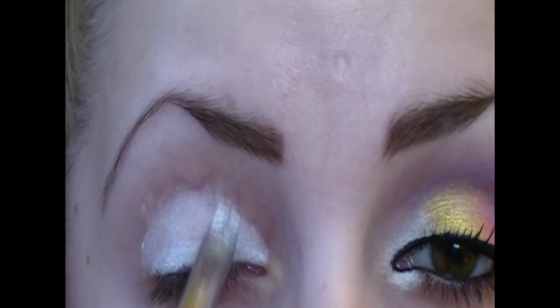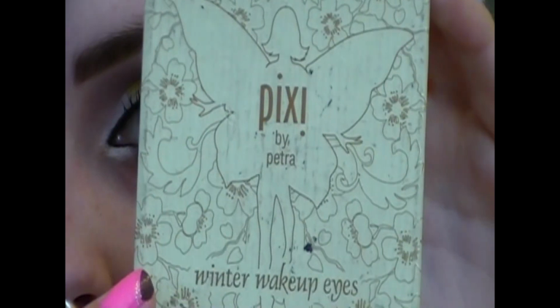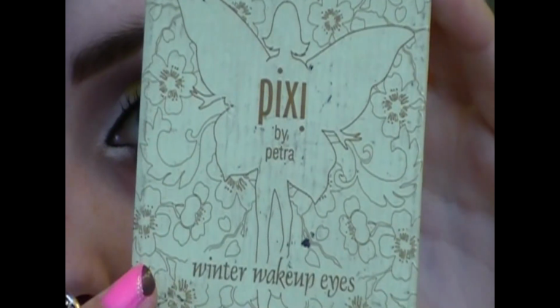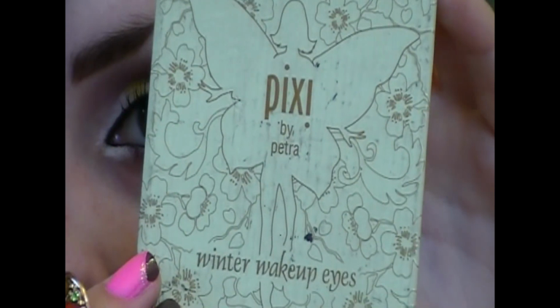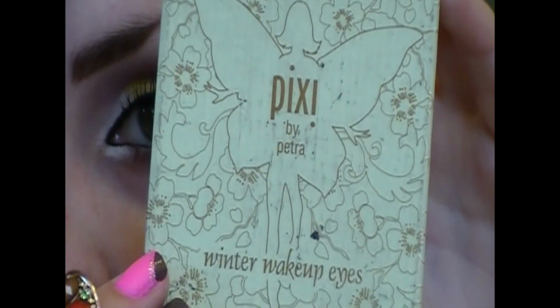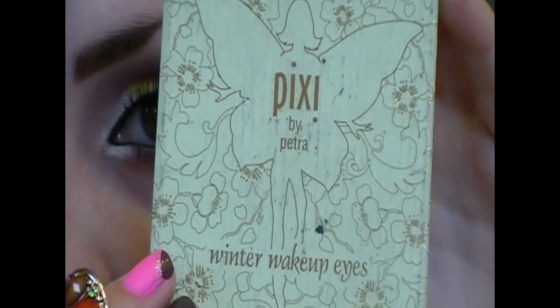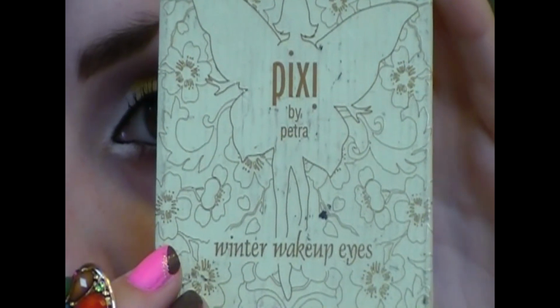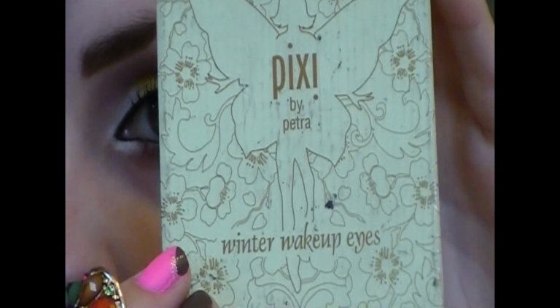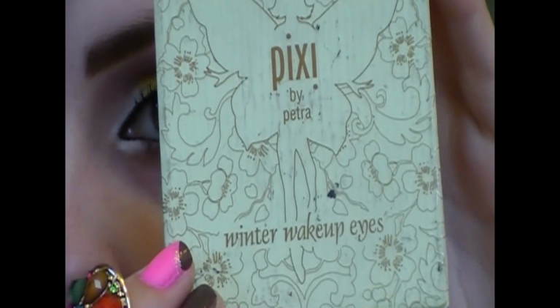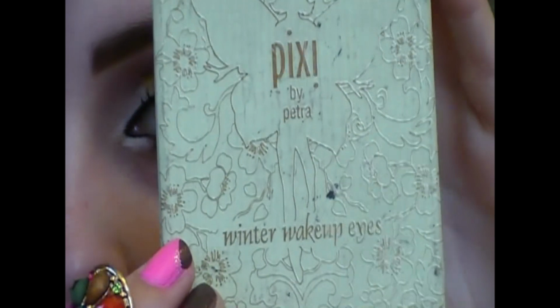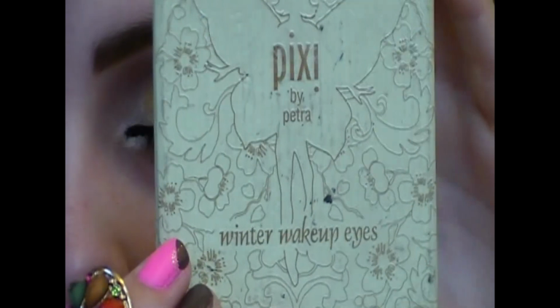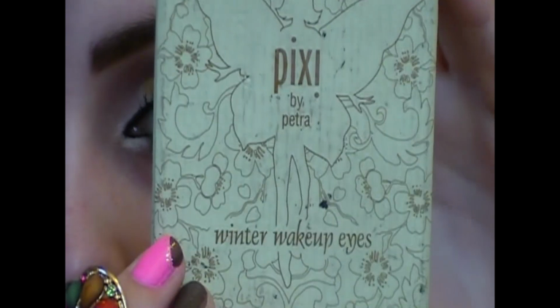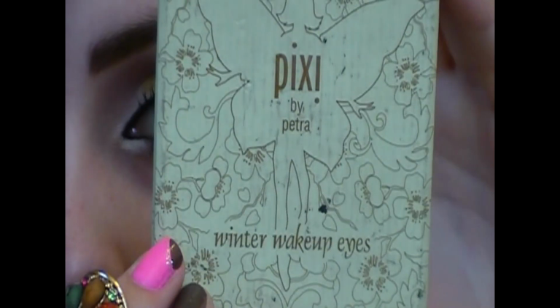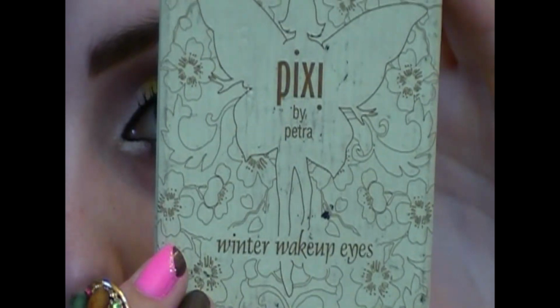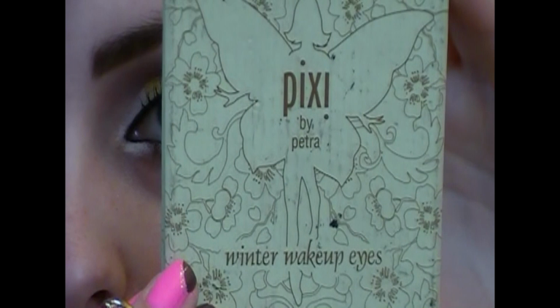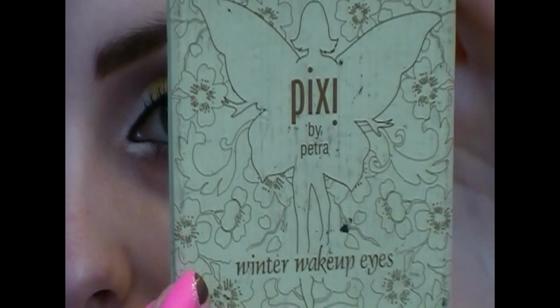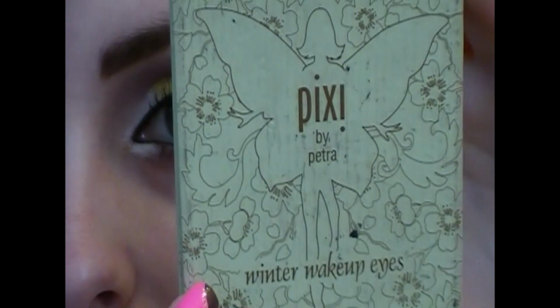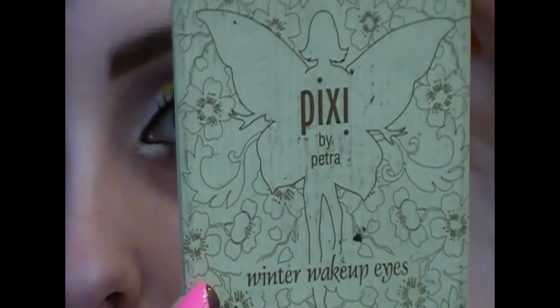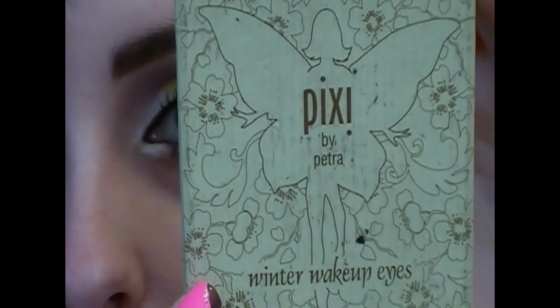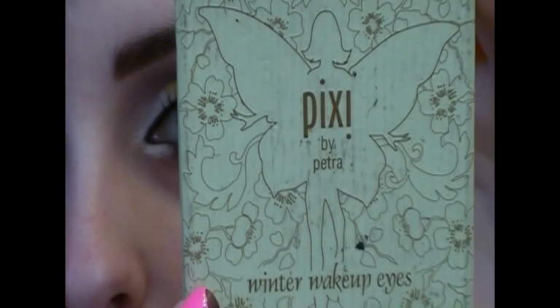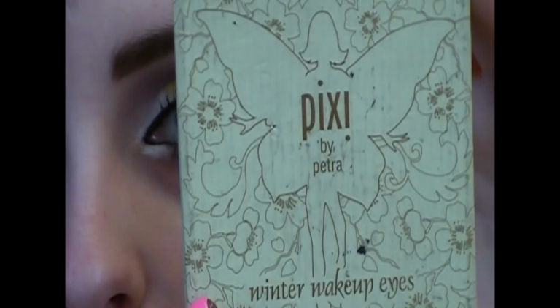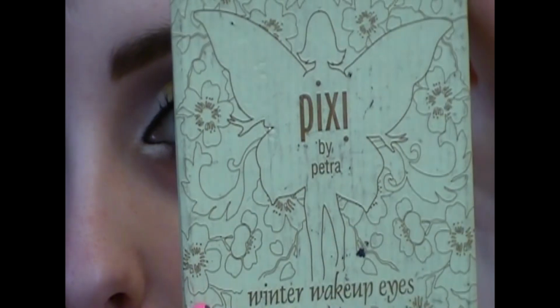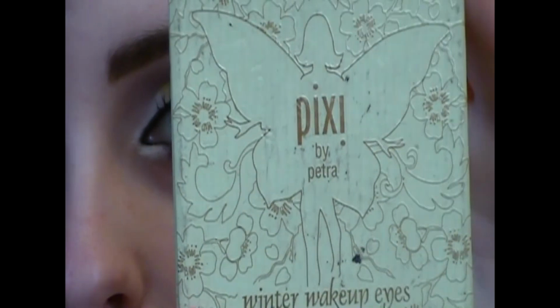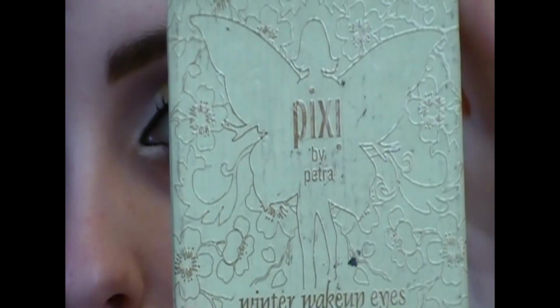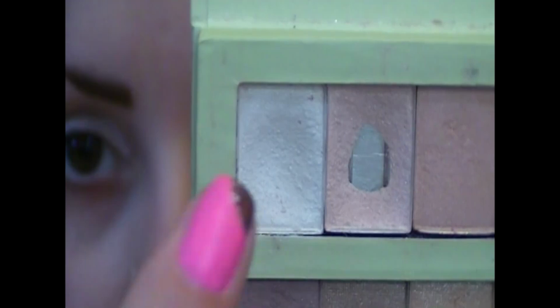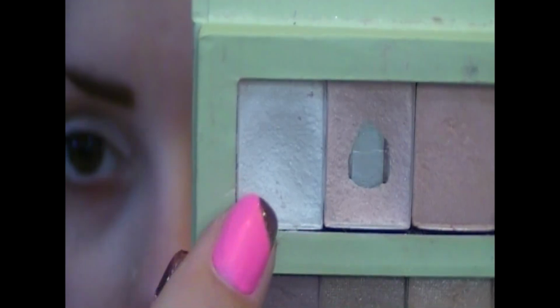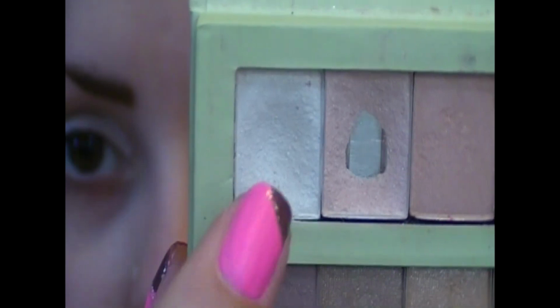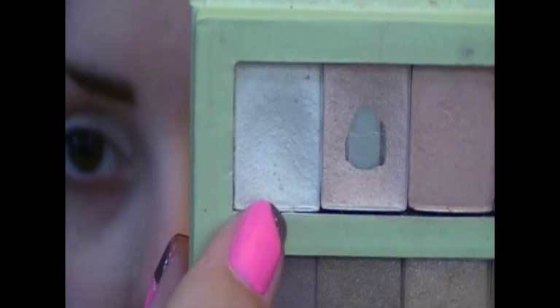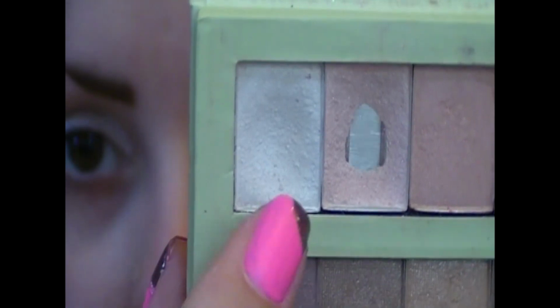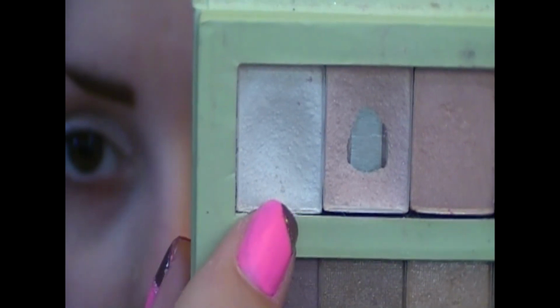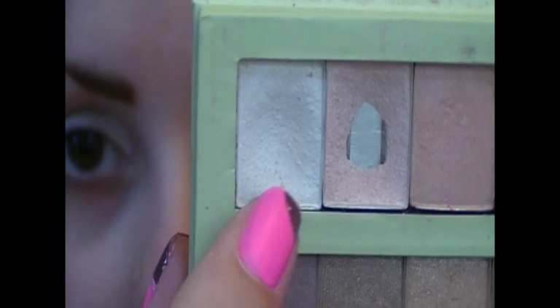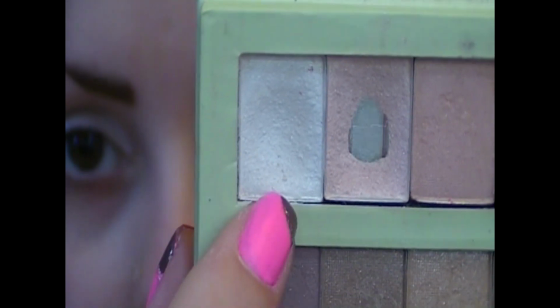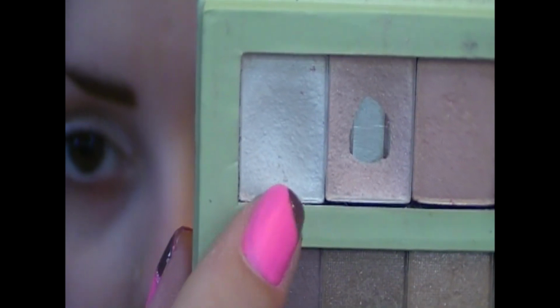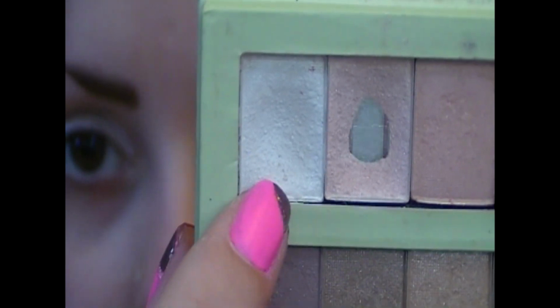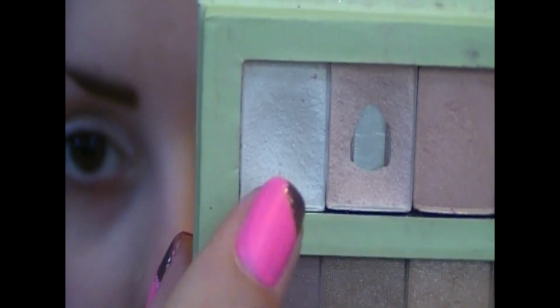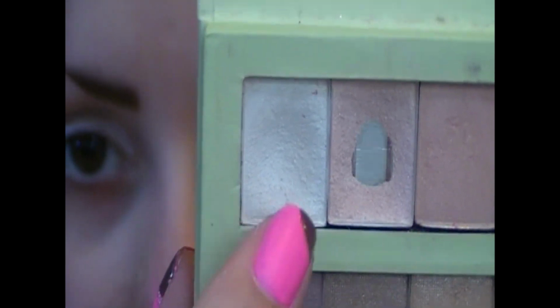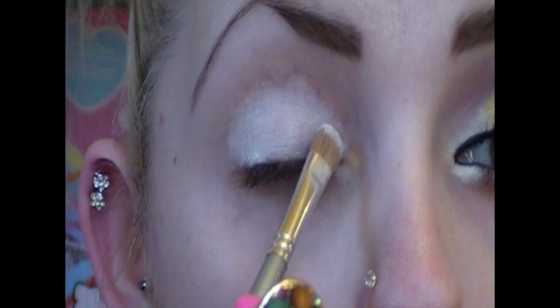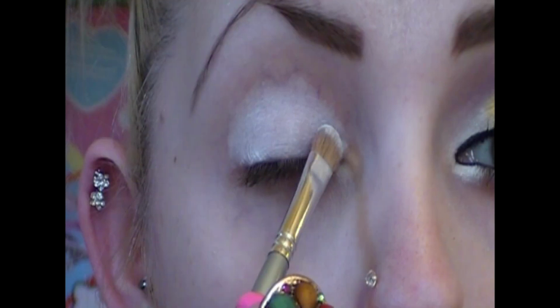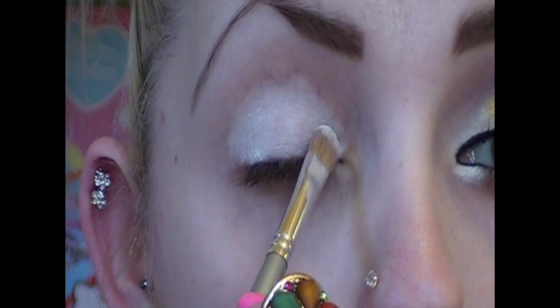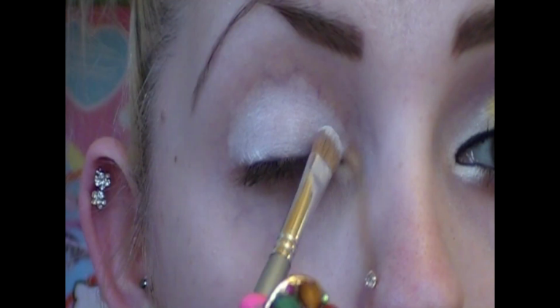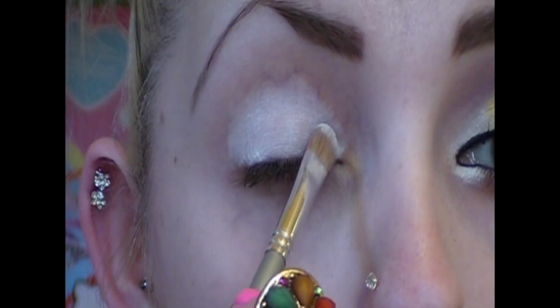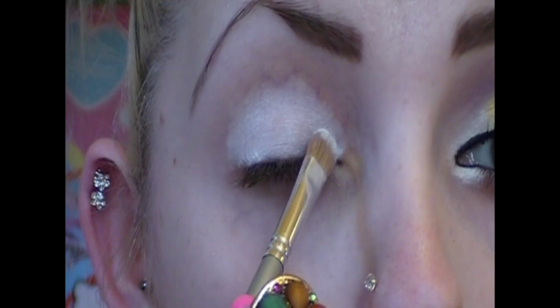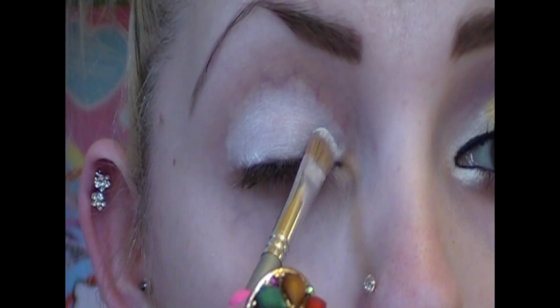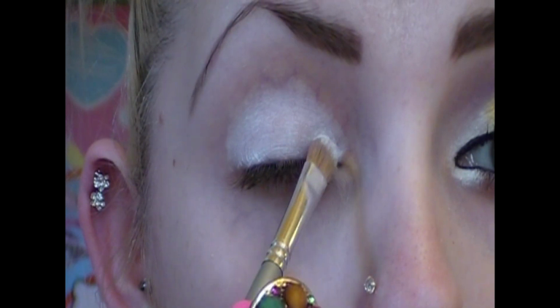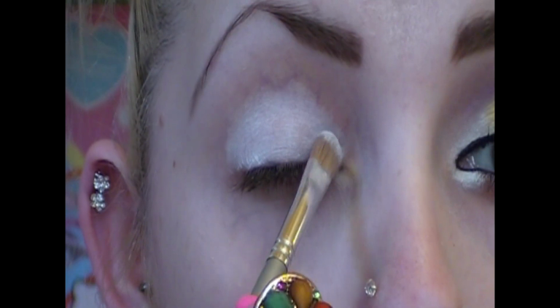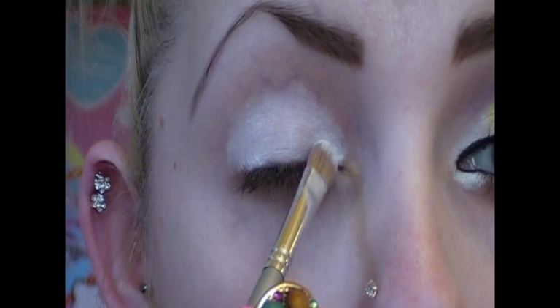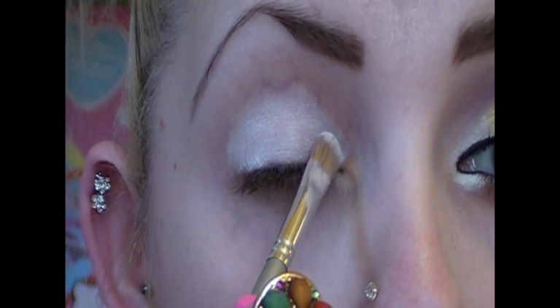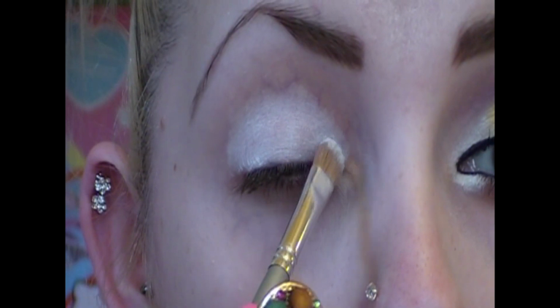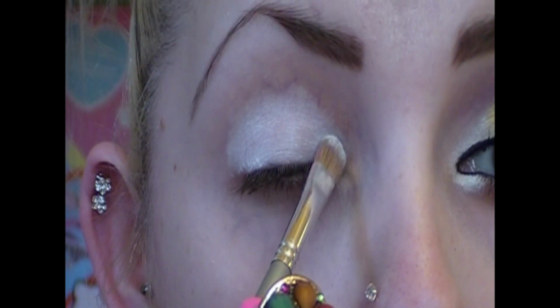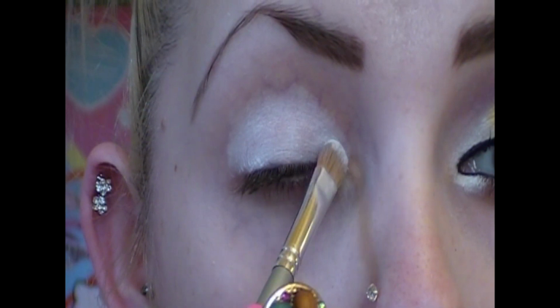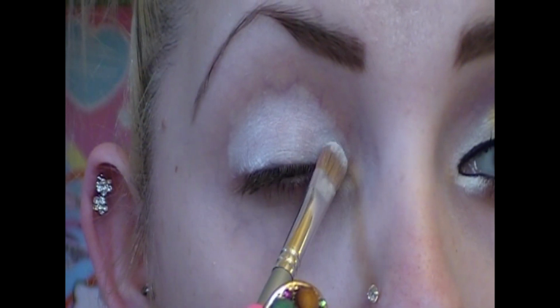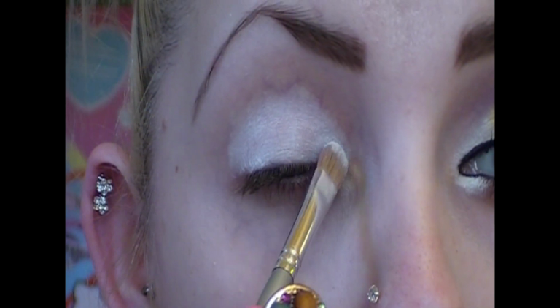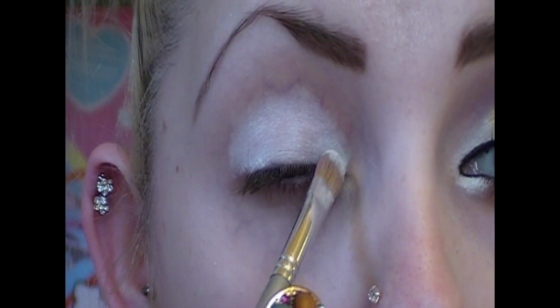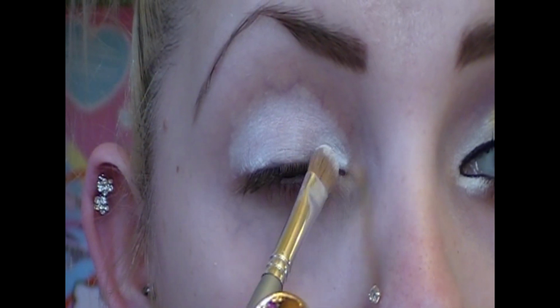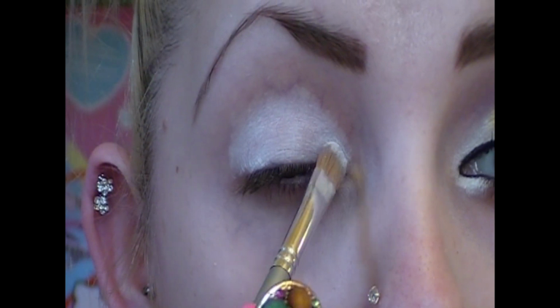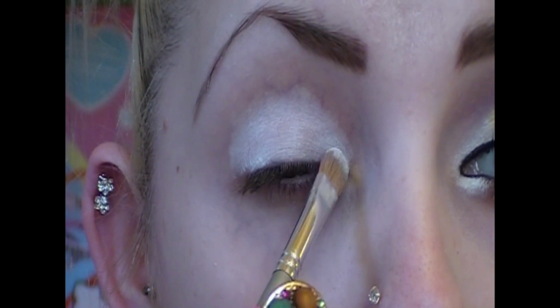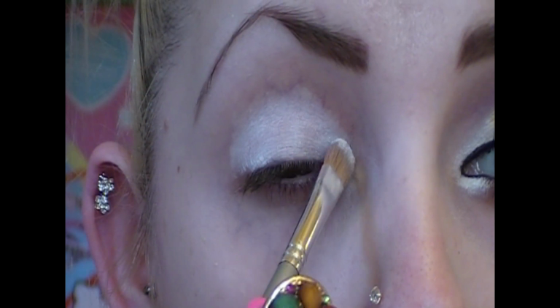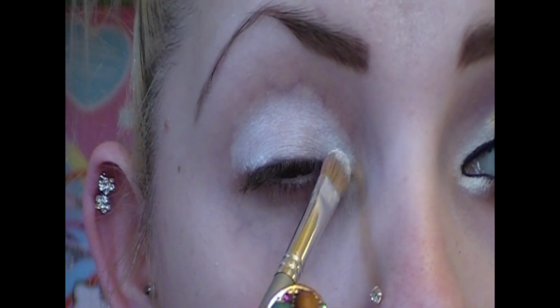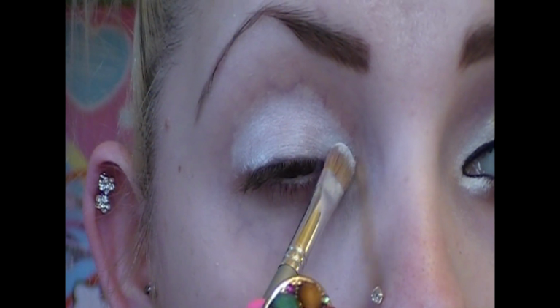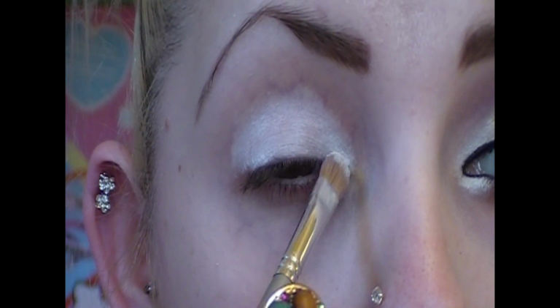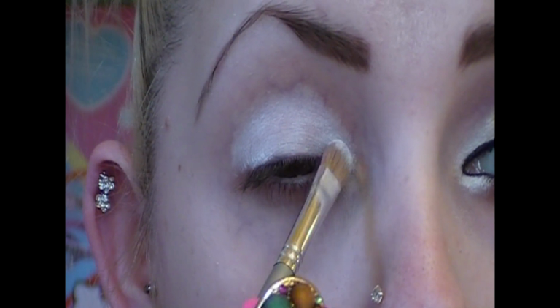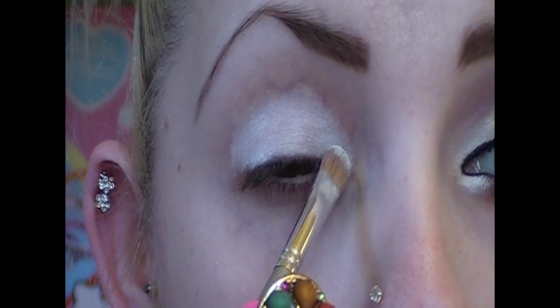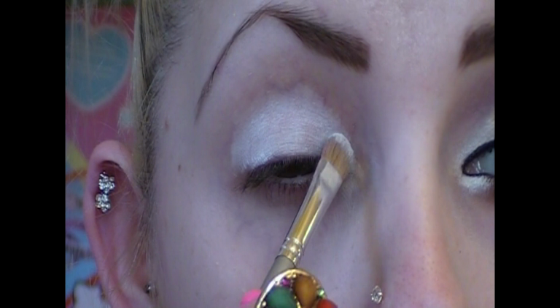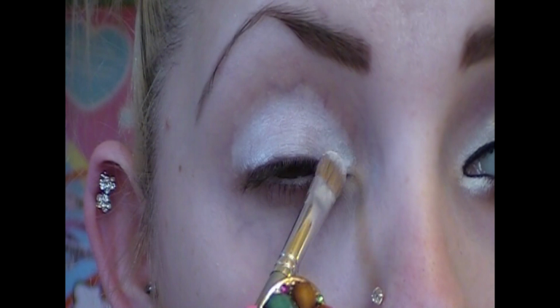Pixi by Petra Winter Makeup Eyes palette, this color right here. Focusing this color just in my inner corners of my eyes.